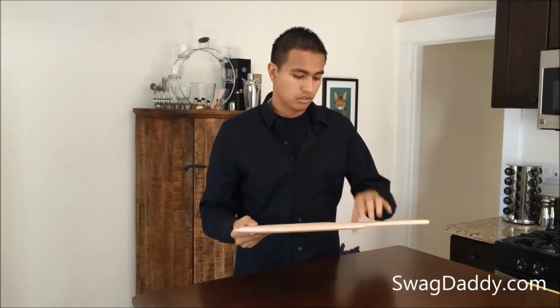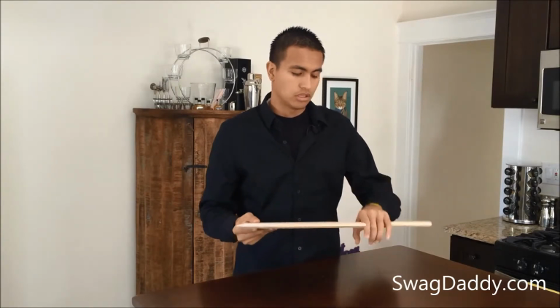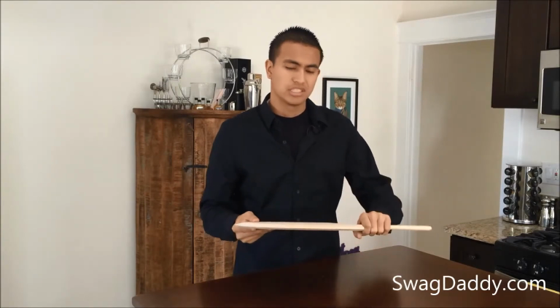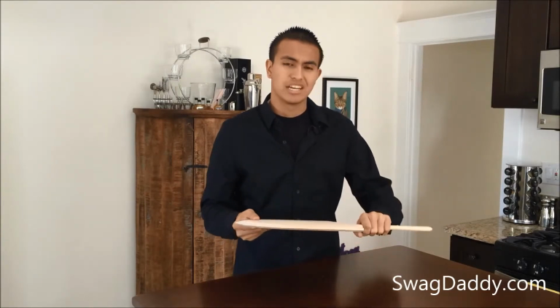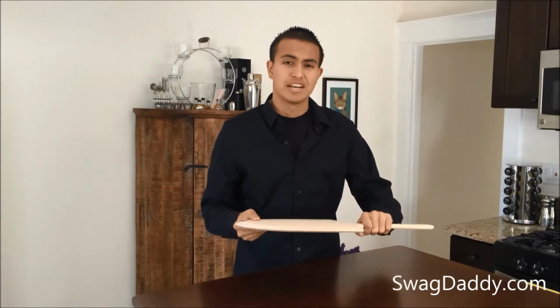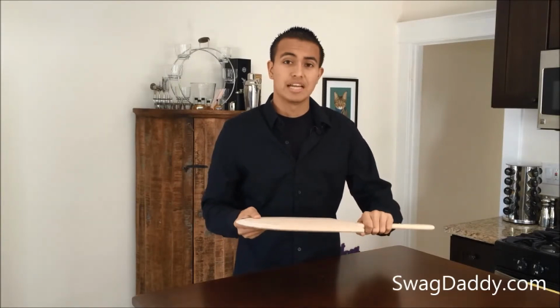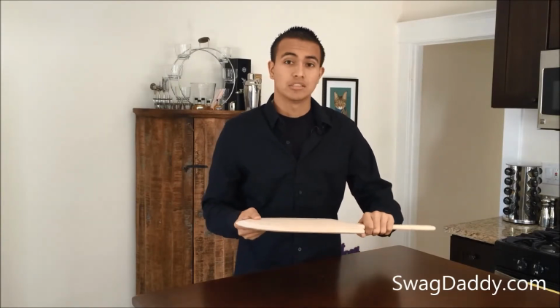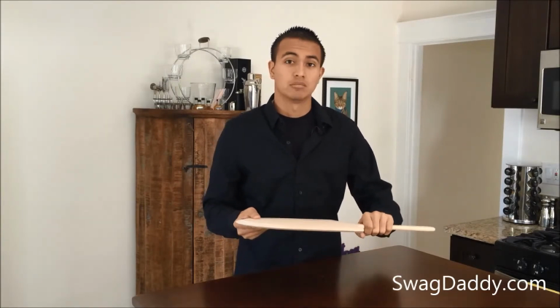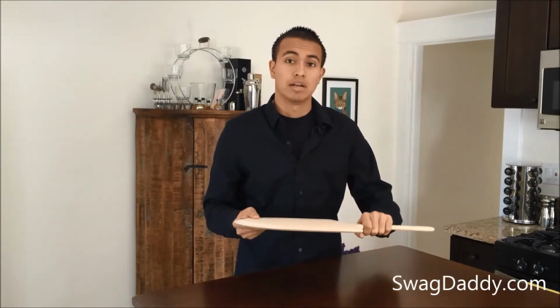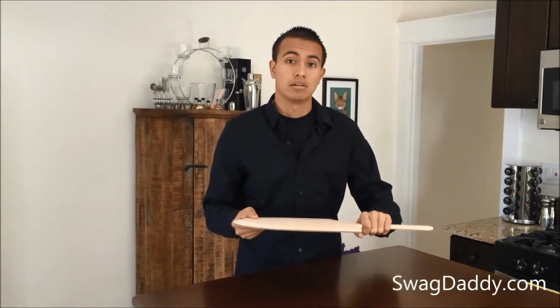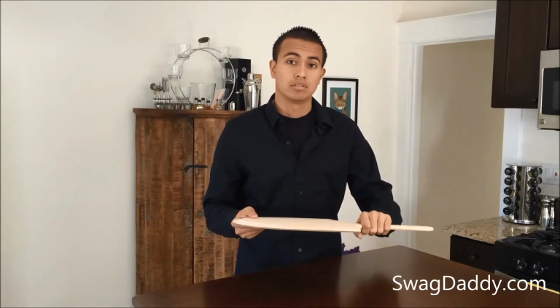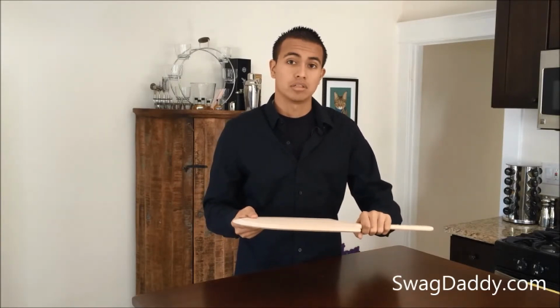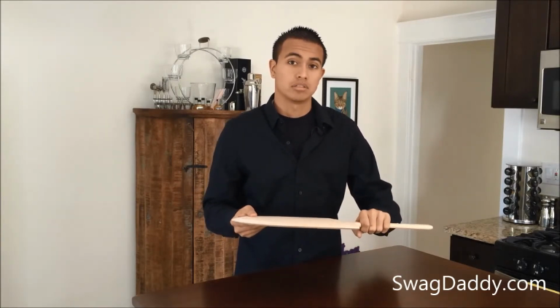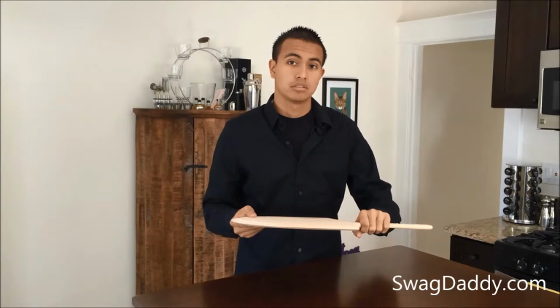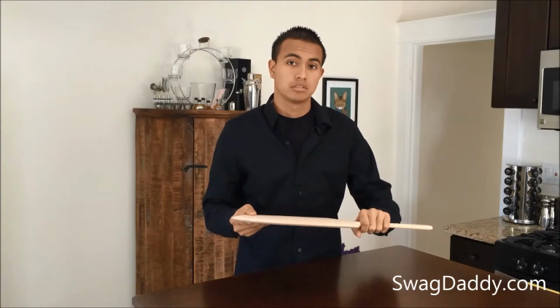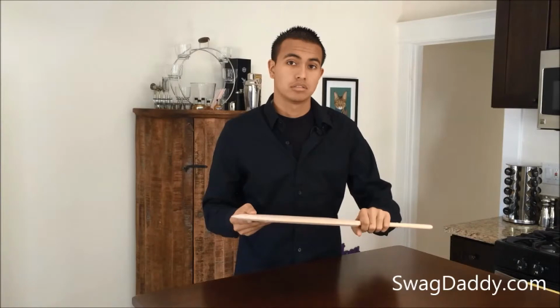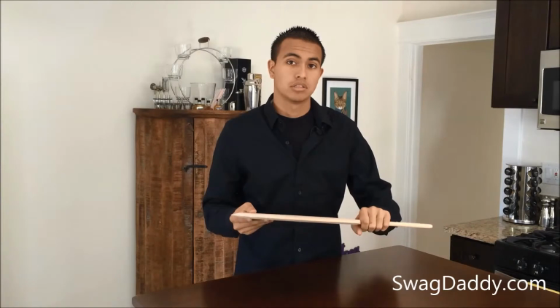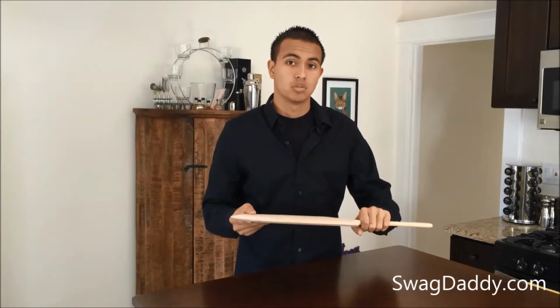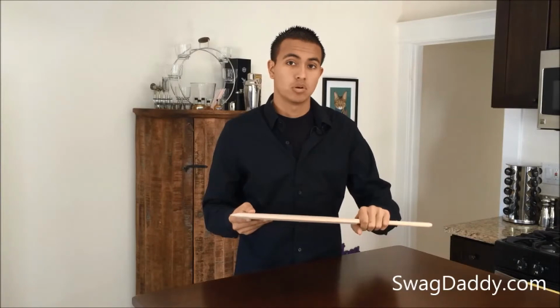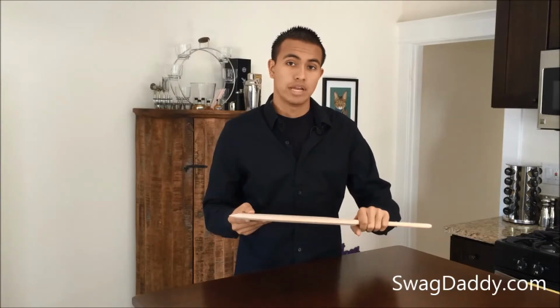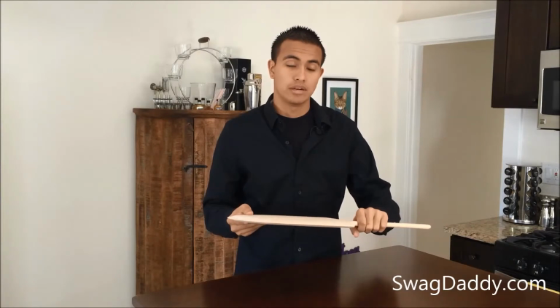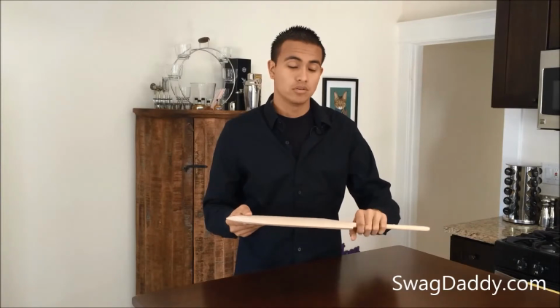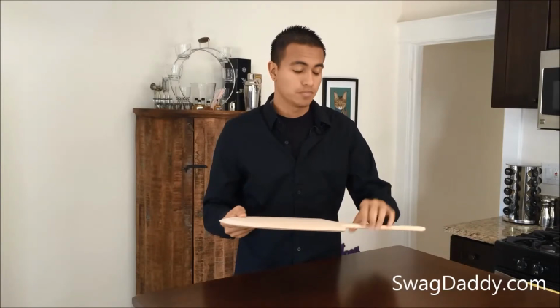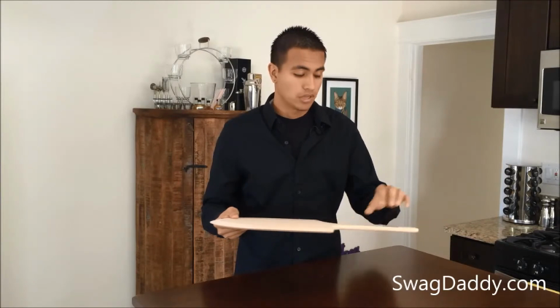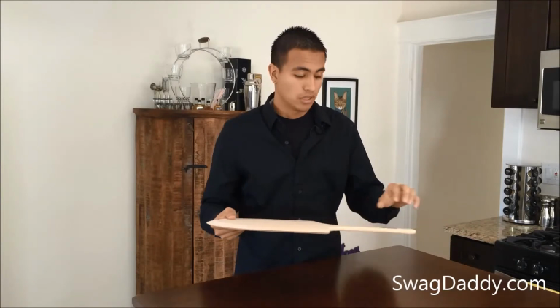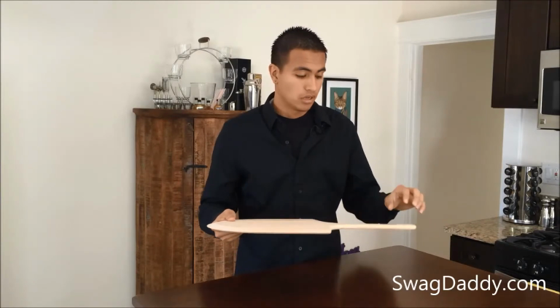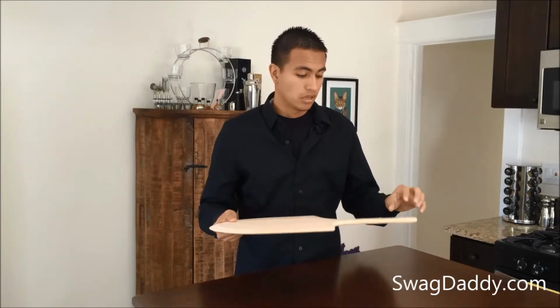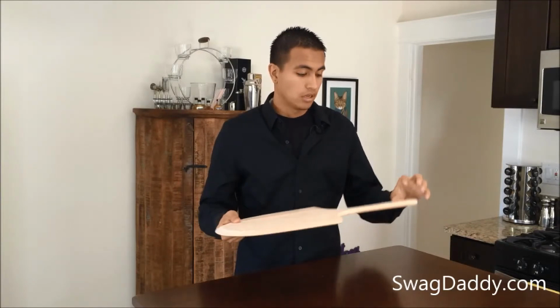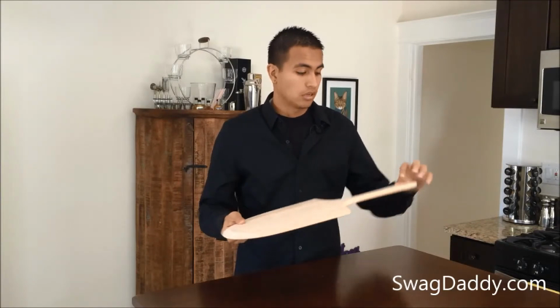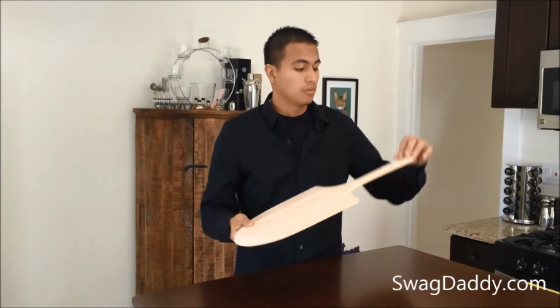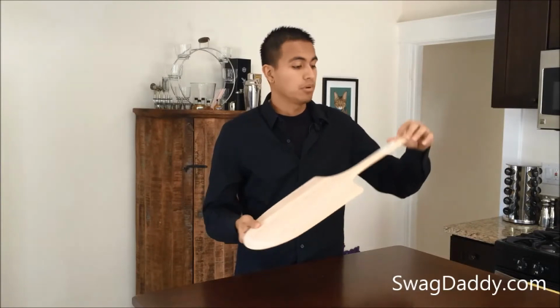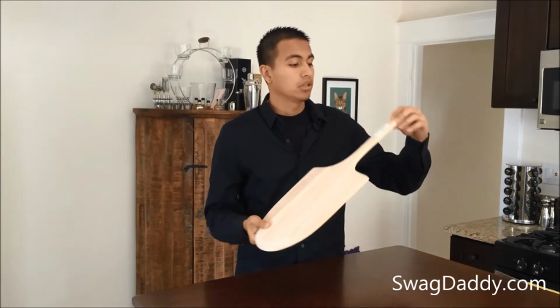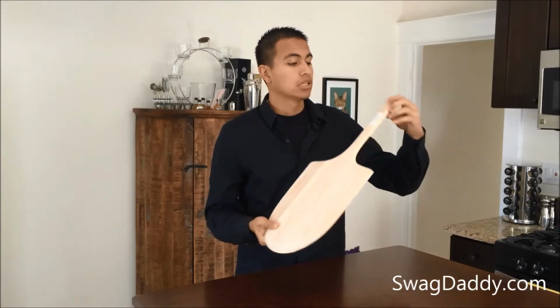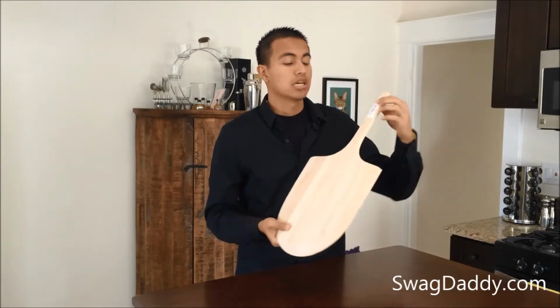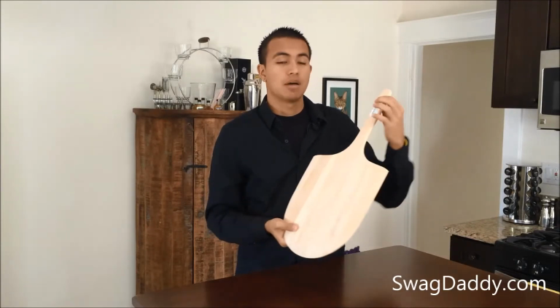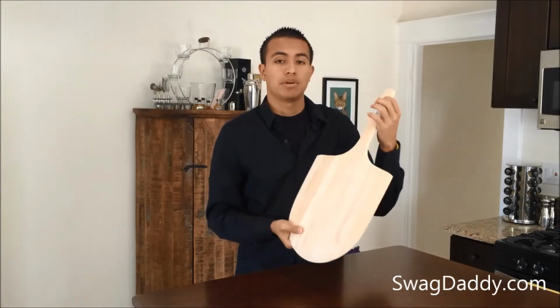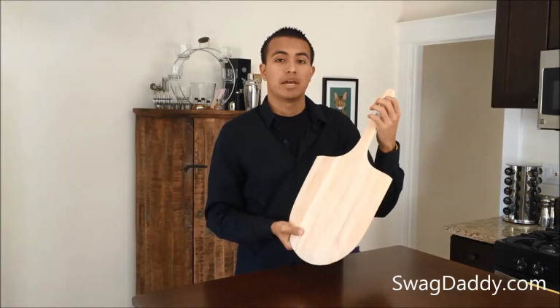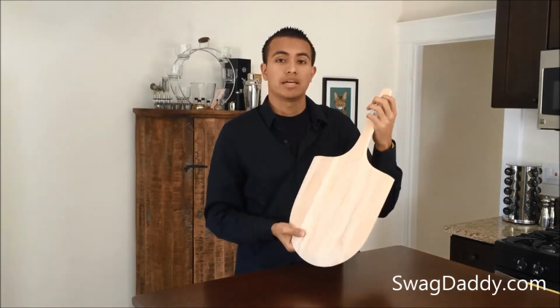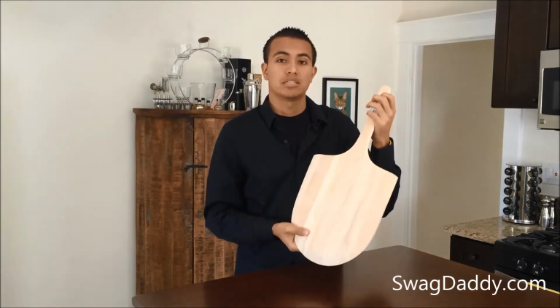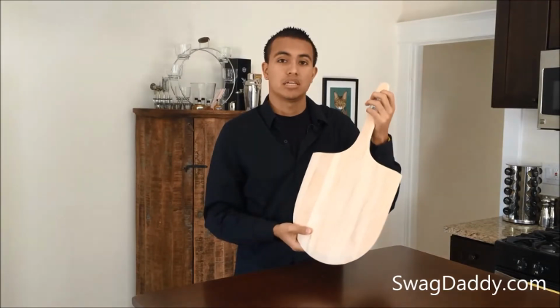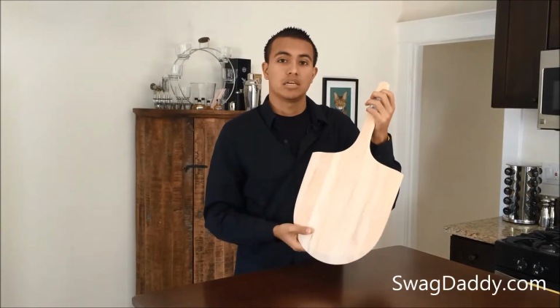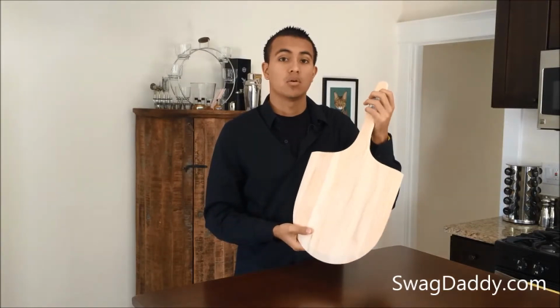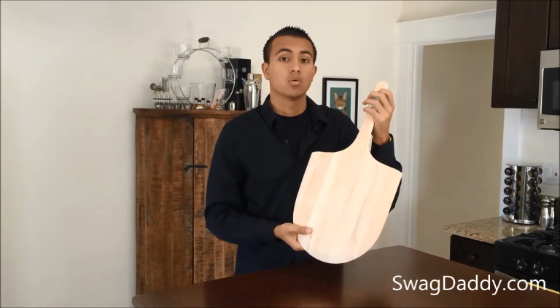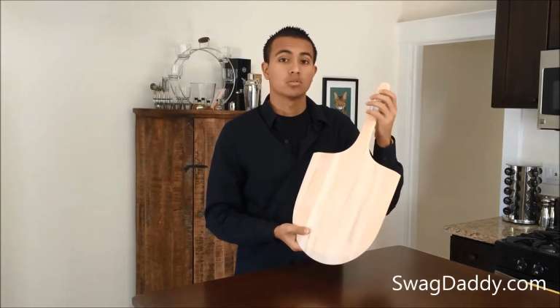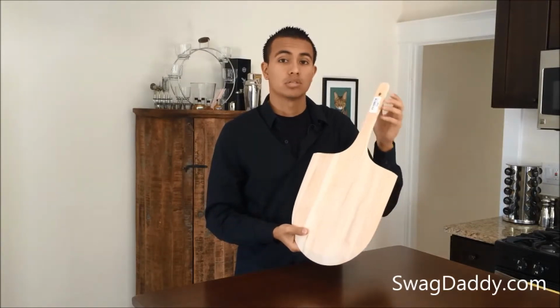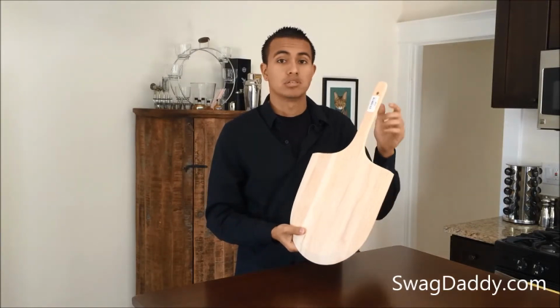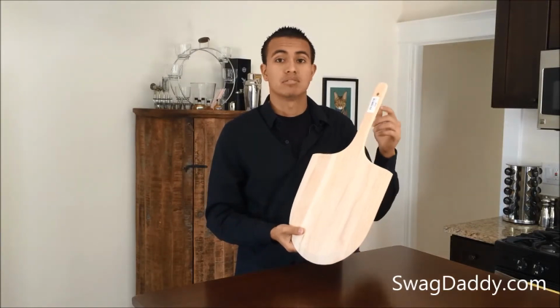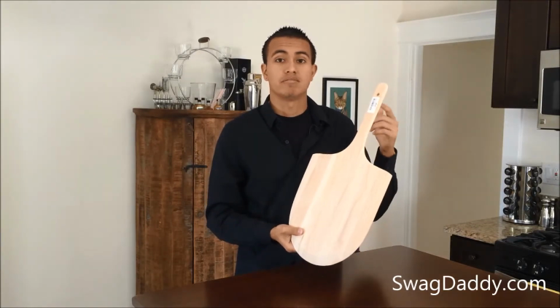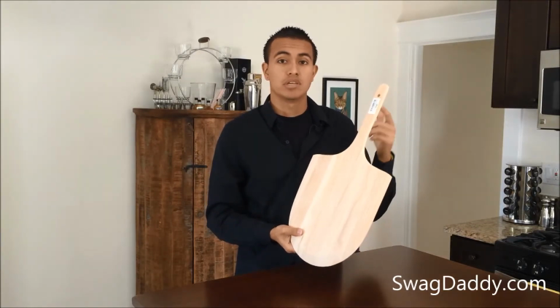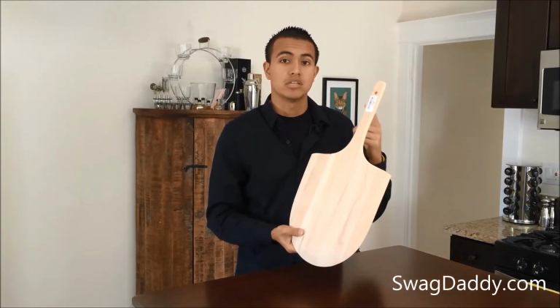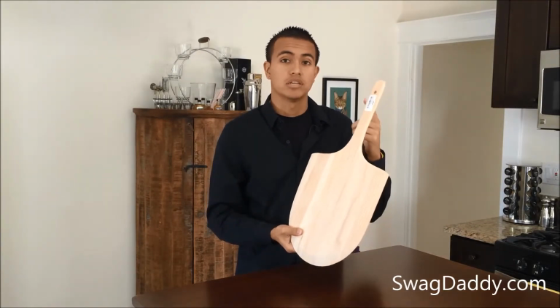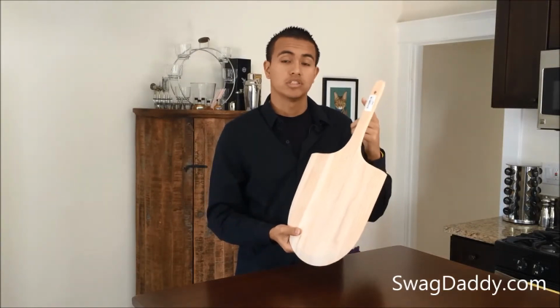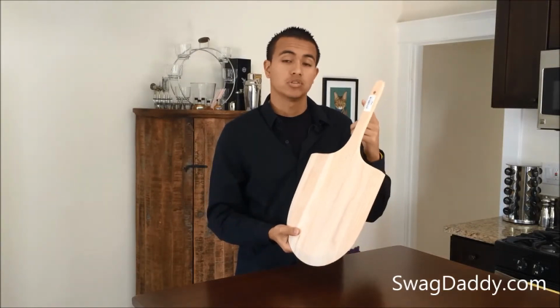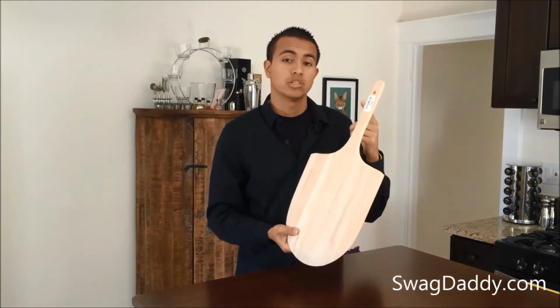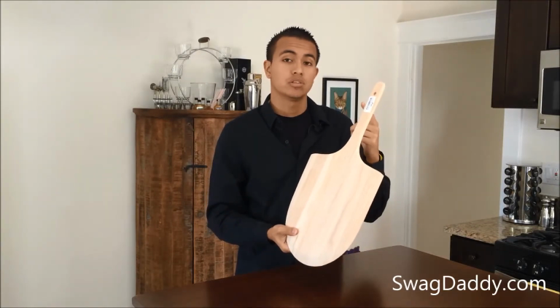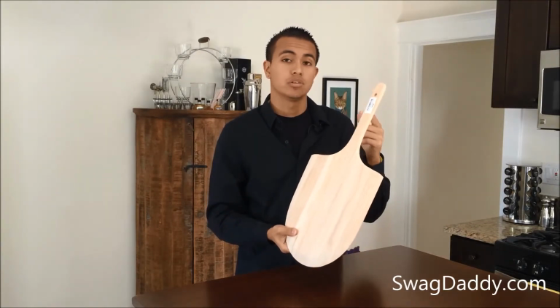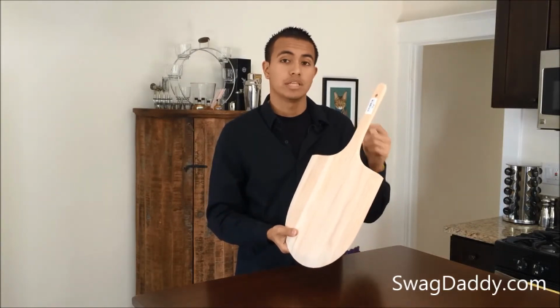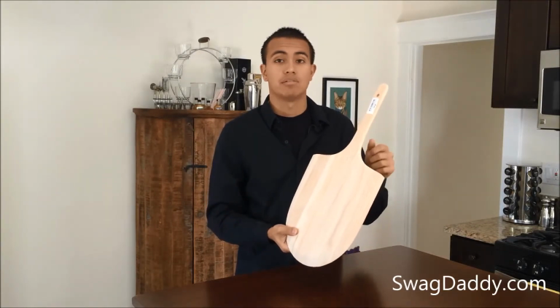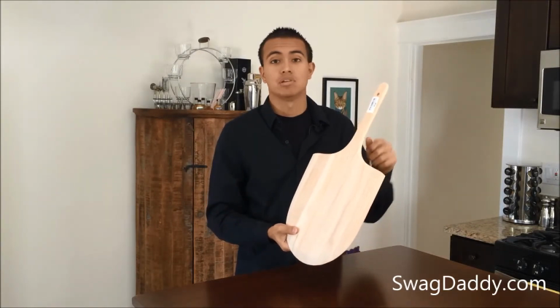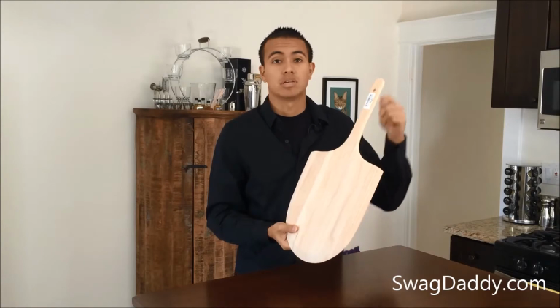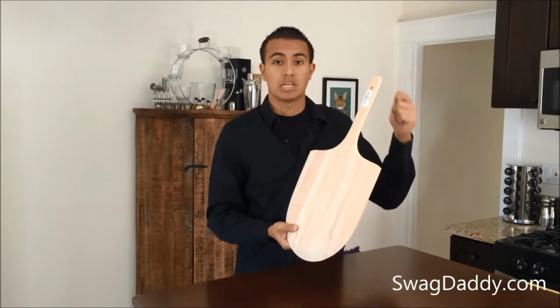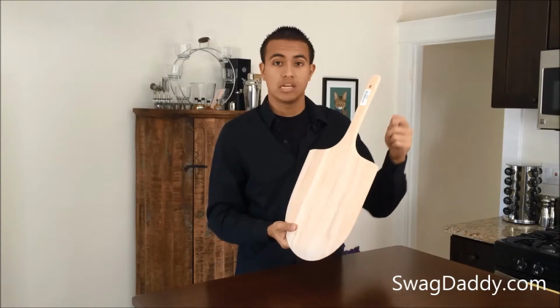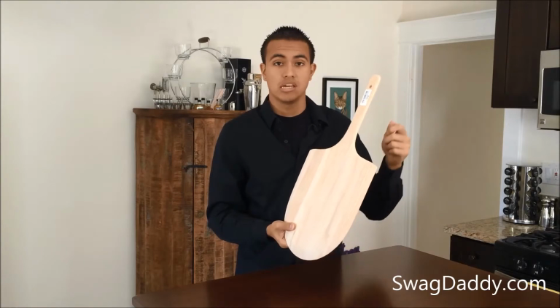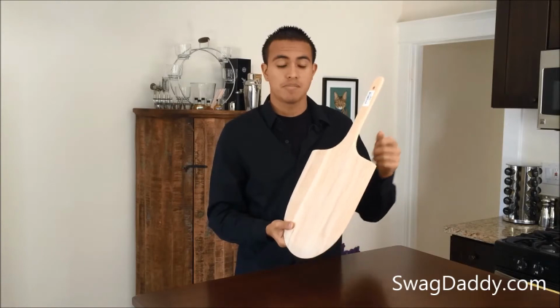It's got a nice round contoured handle. Up here at the top it has a hole so that you can feed a string through it — that way you can hang it.